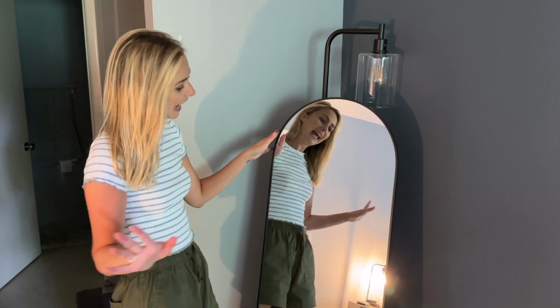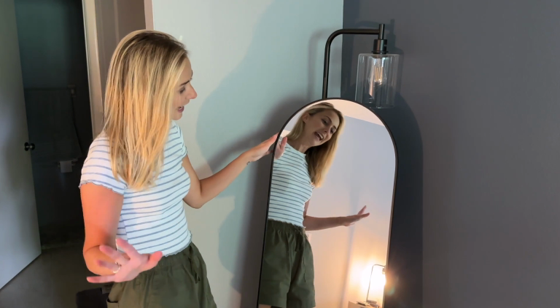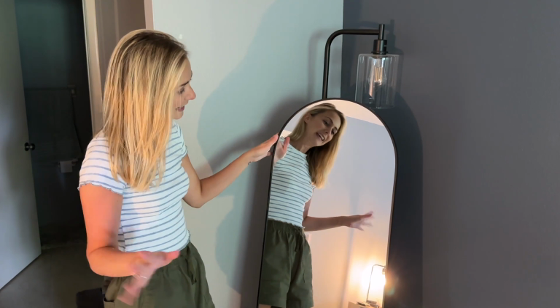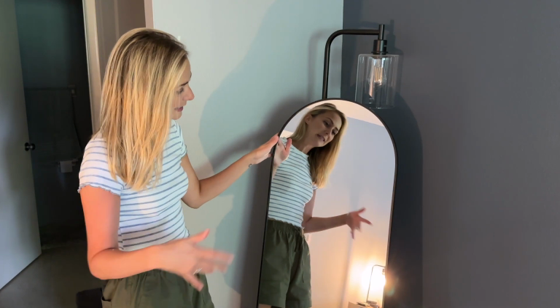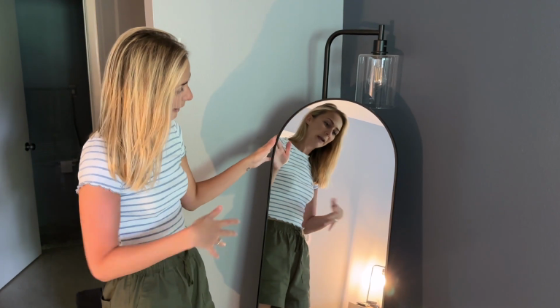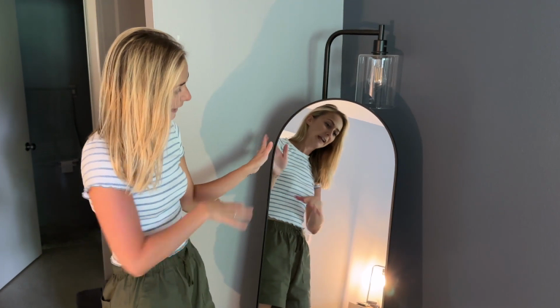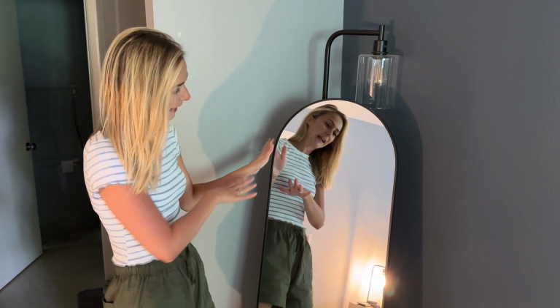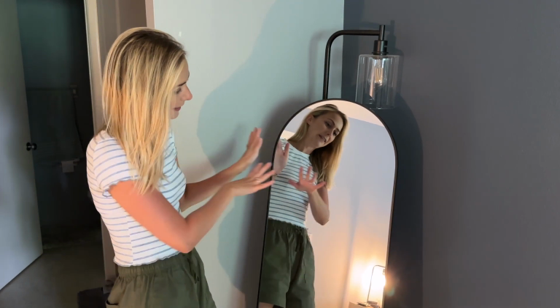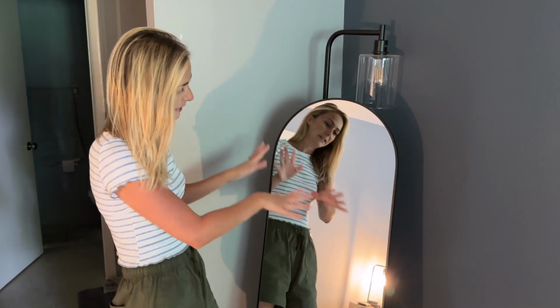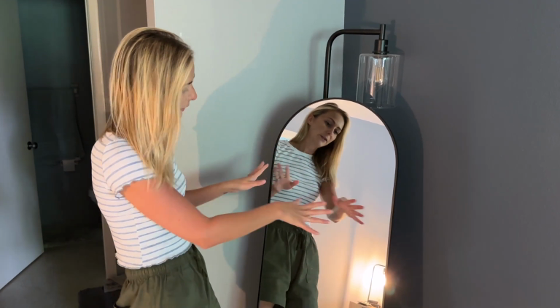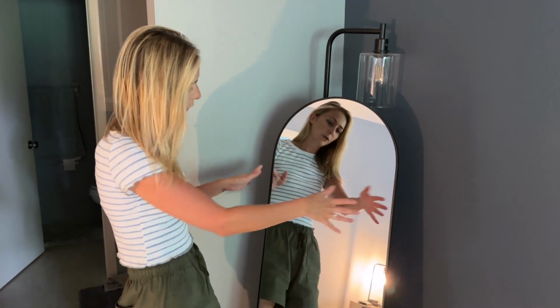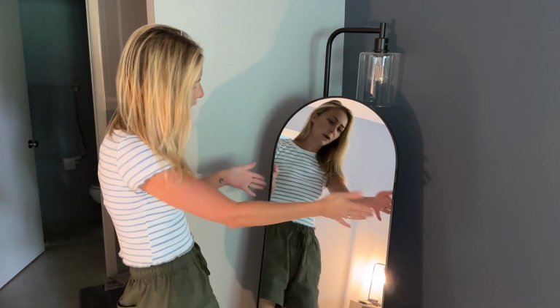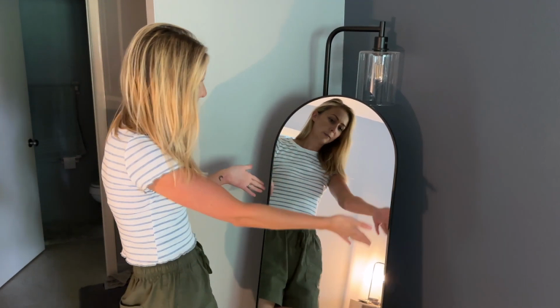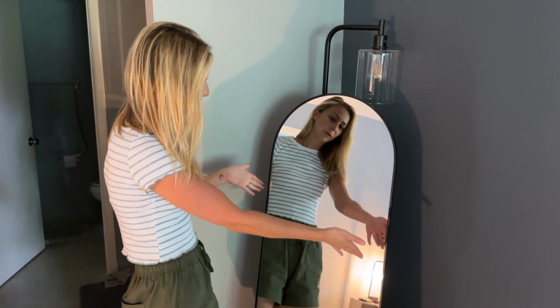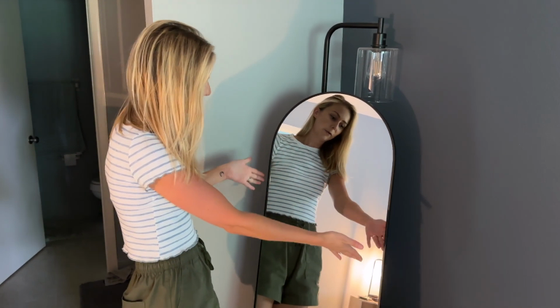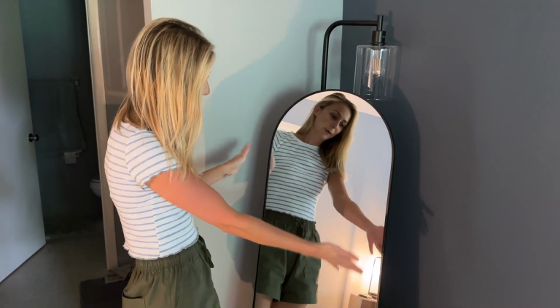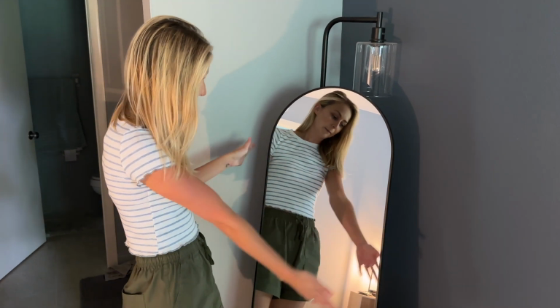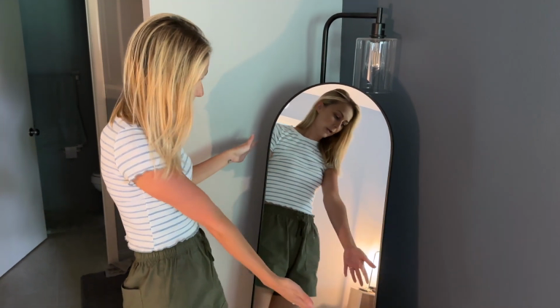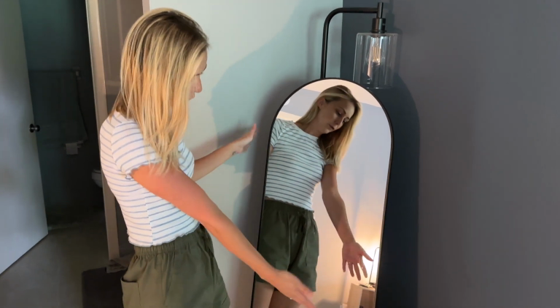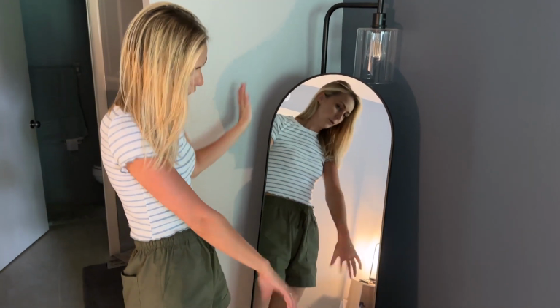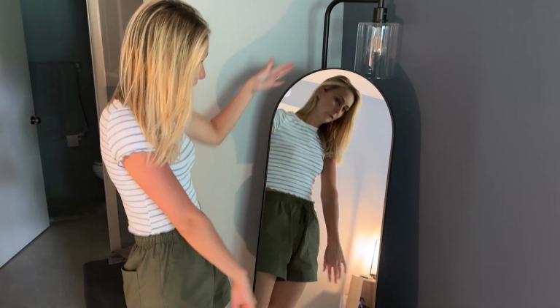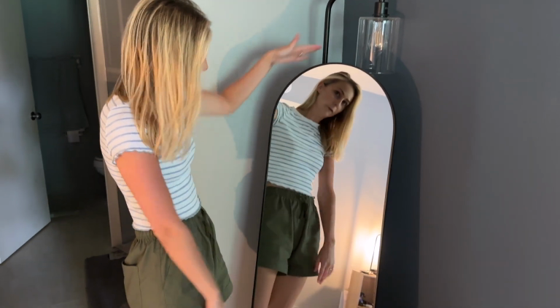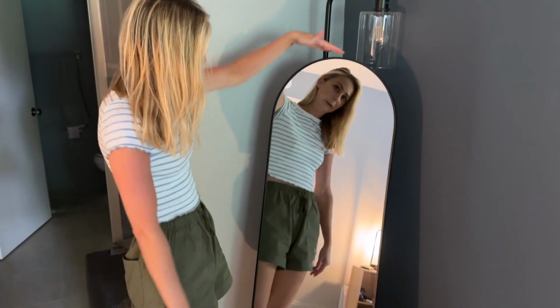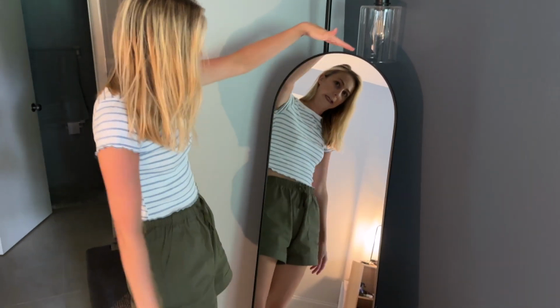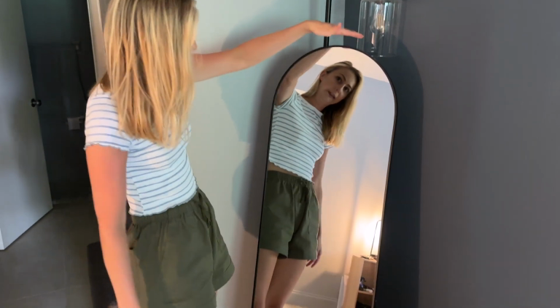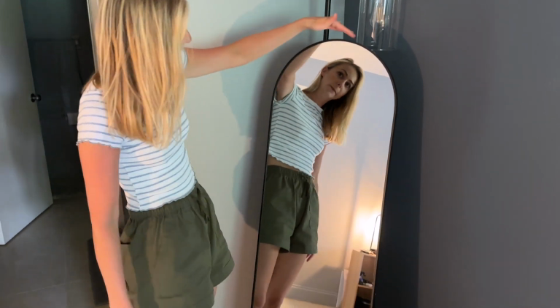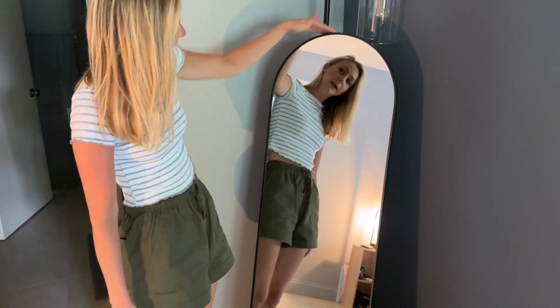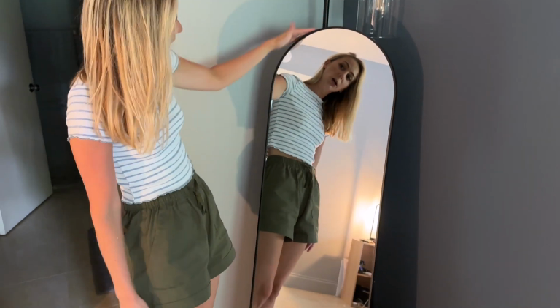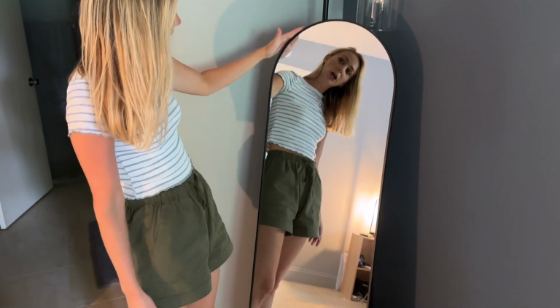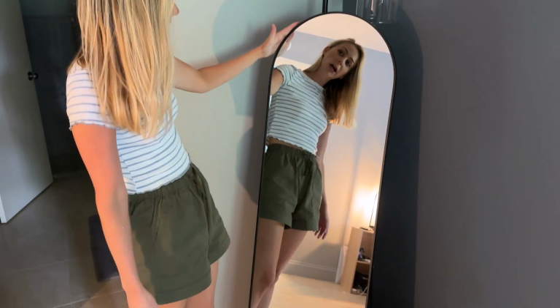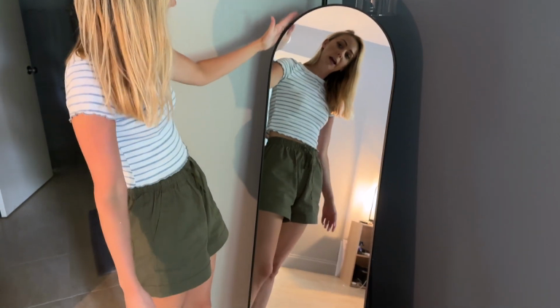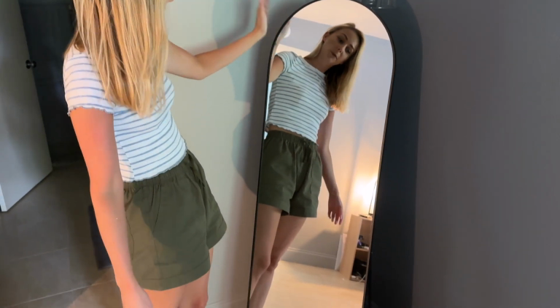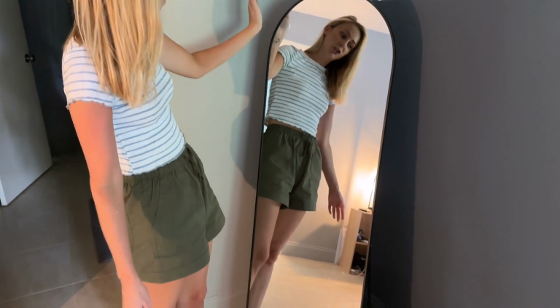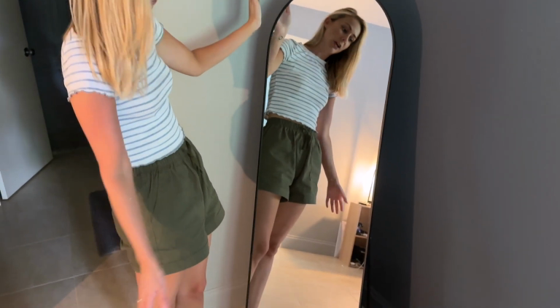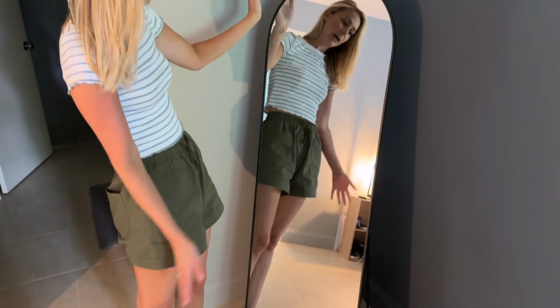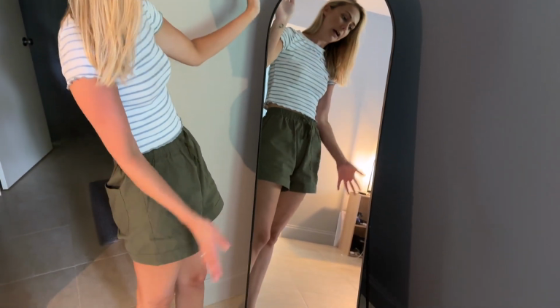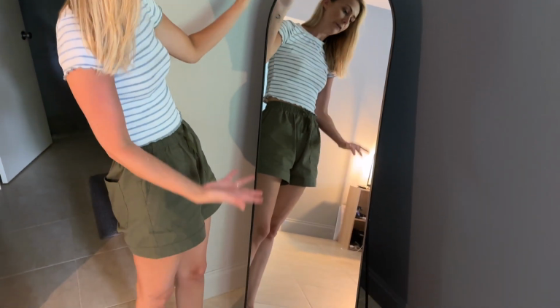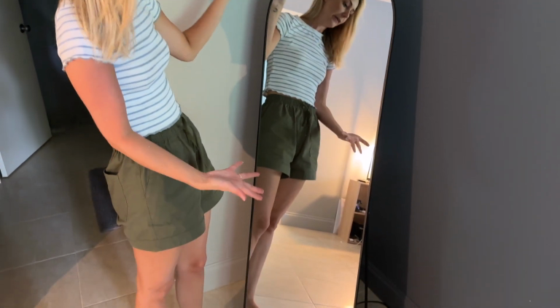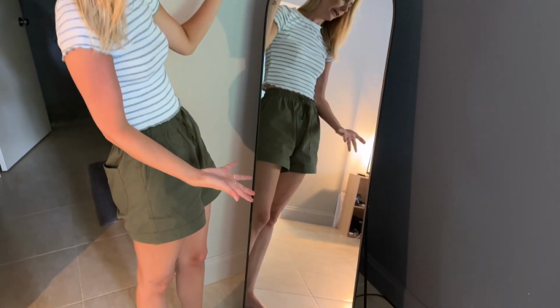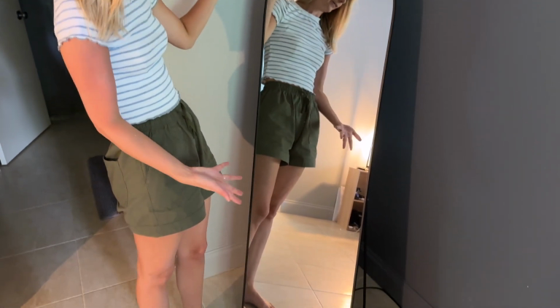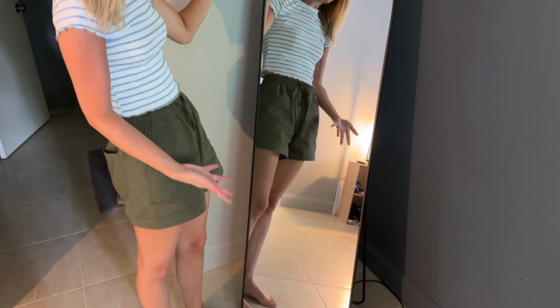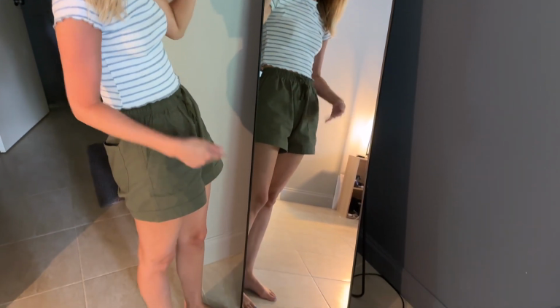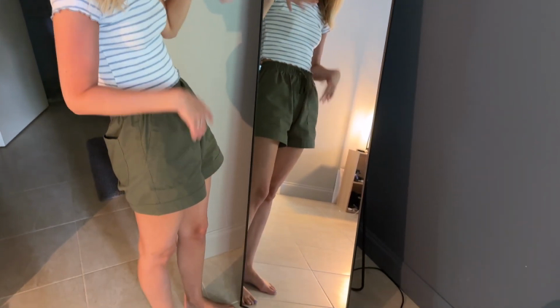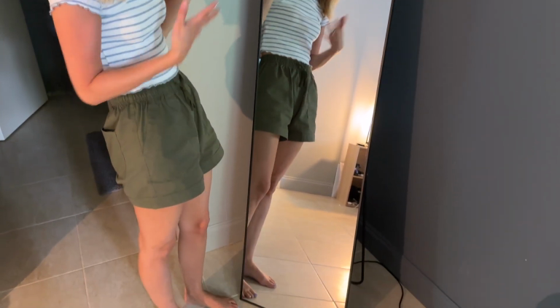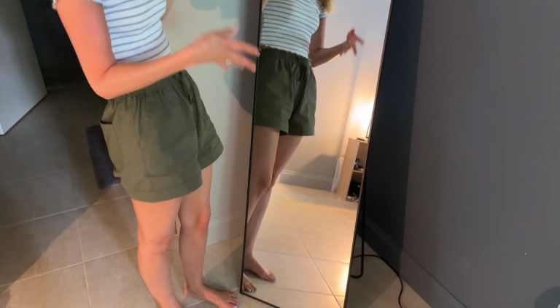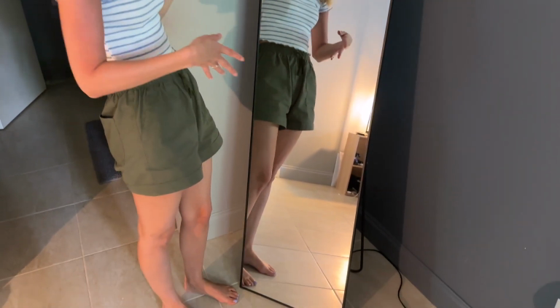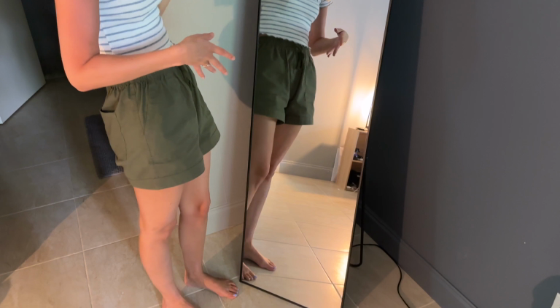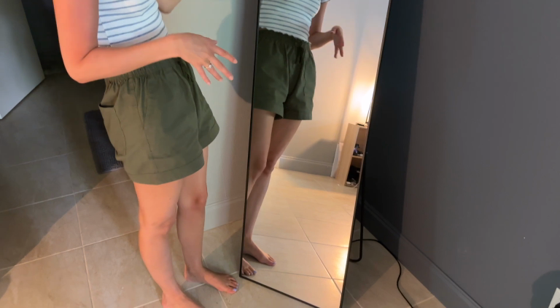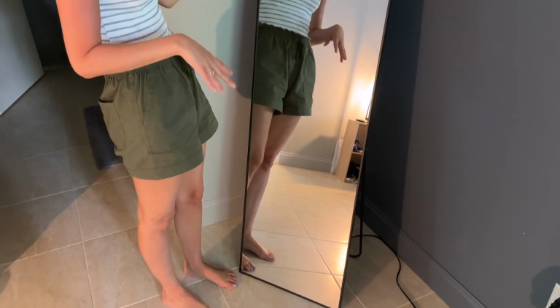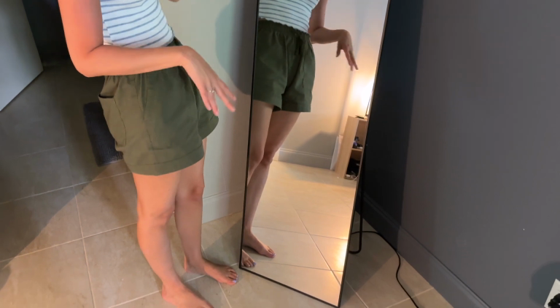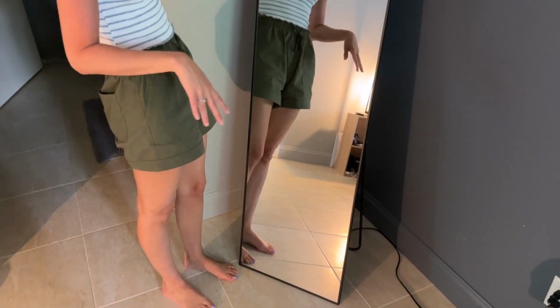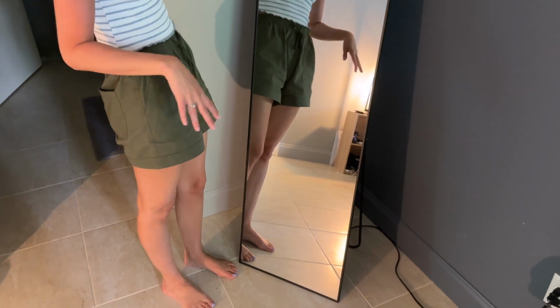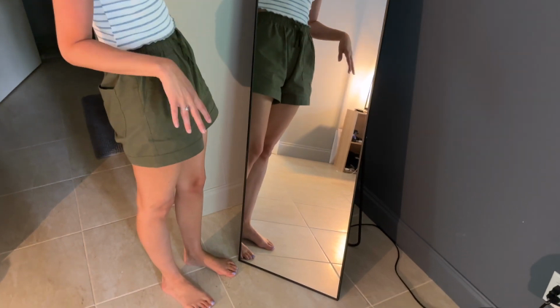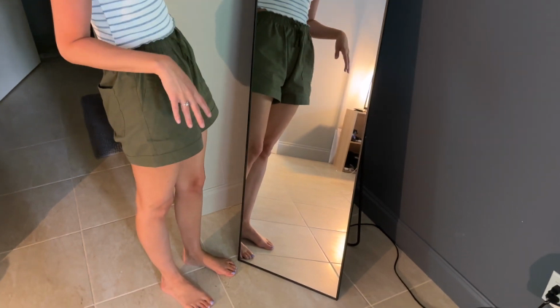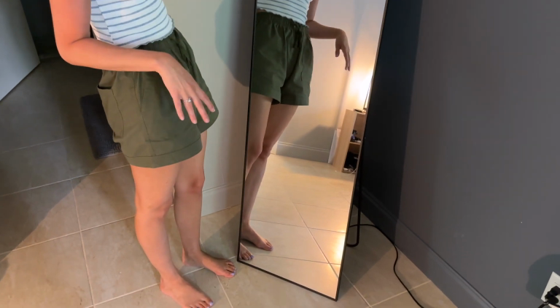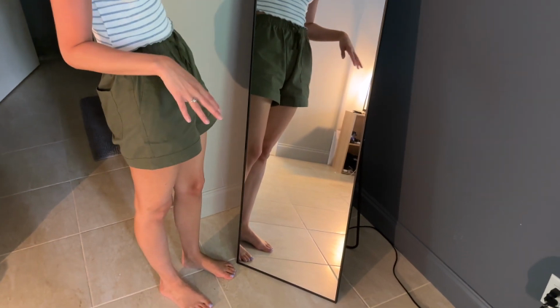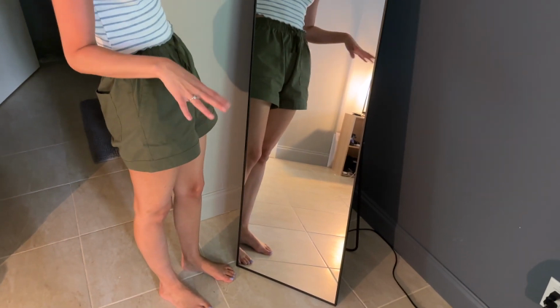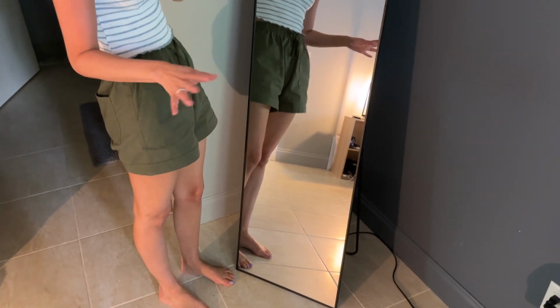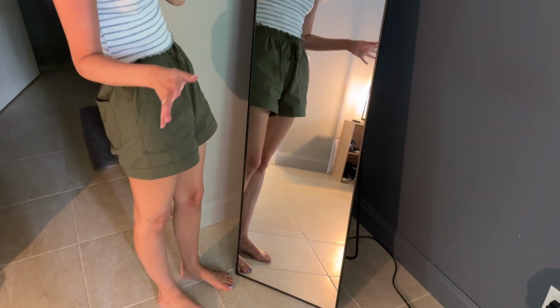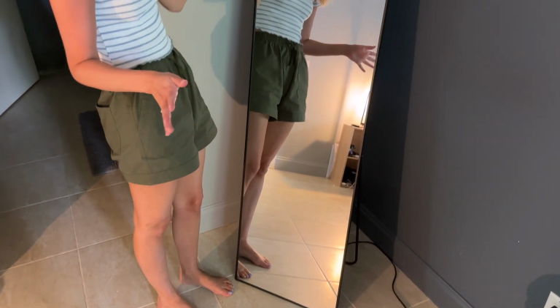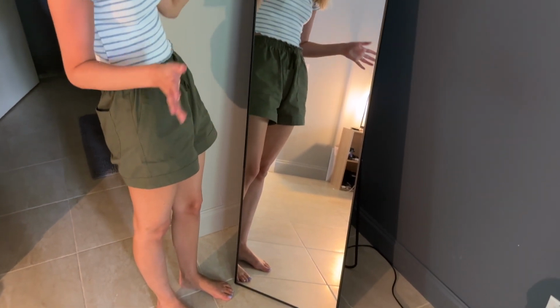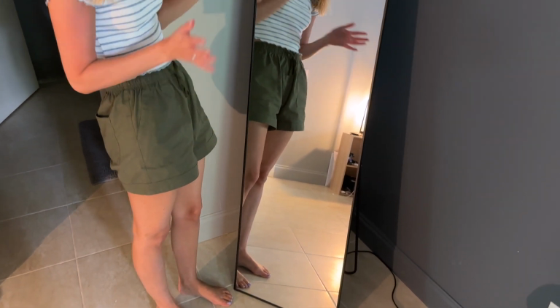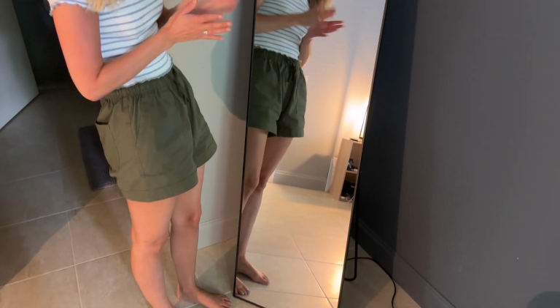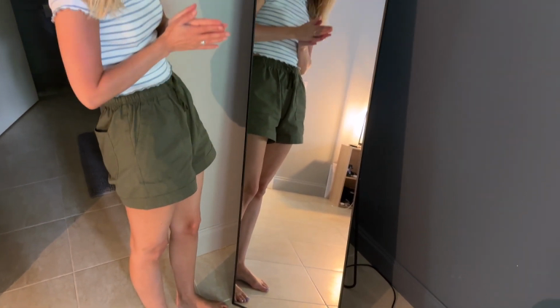Hey, it's Megan and in this video I'll be reviewing my new full-length mirror. I'm going to share everything I love about it and answer some common questions along the way as well.